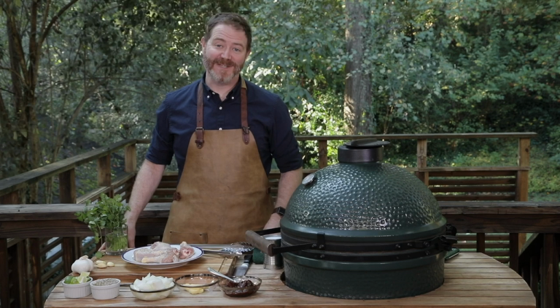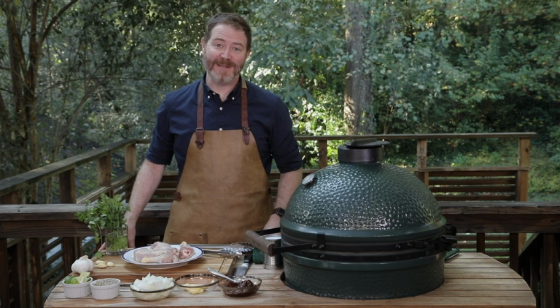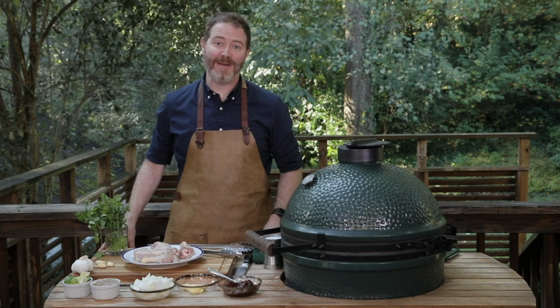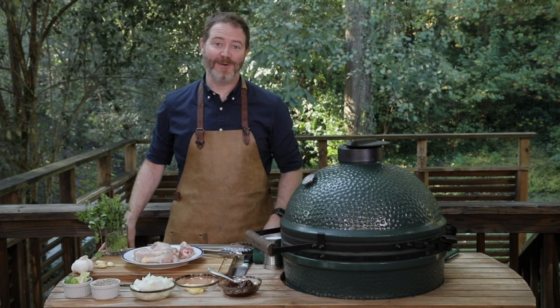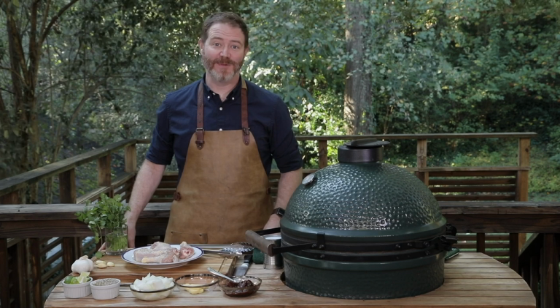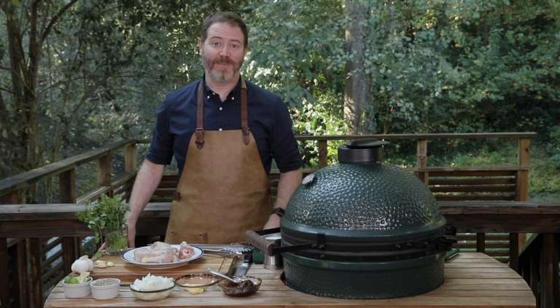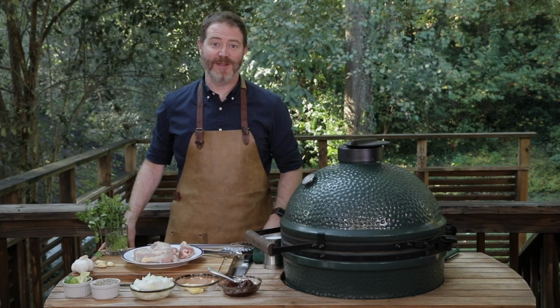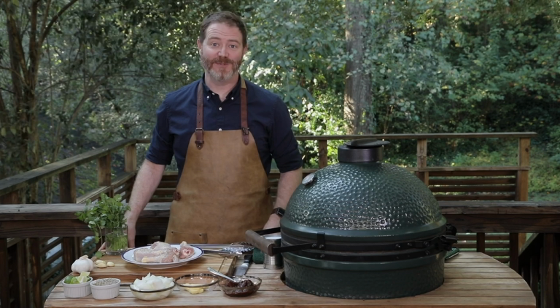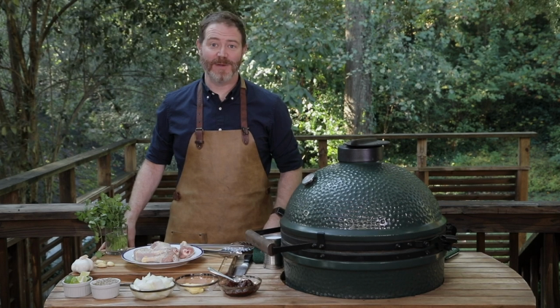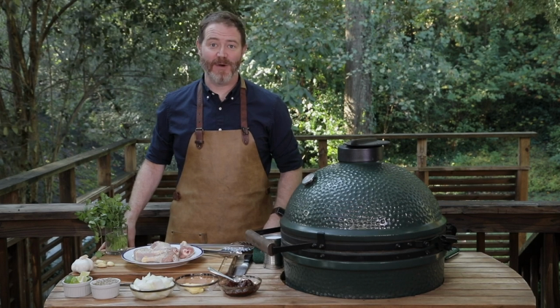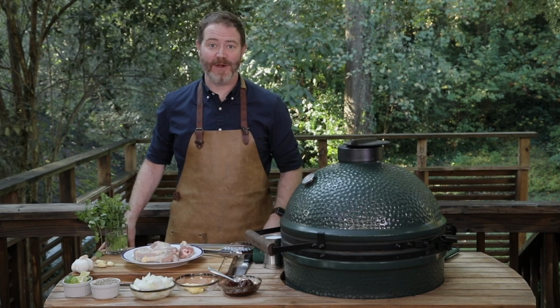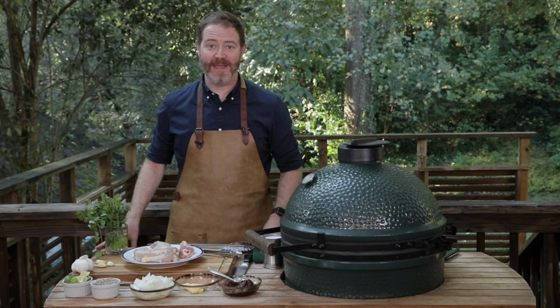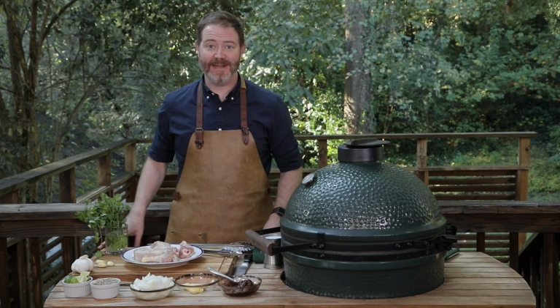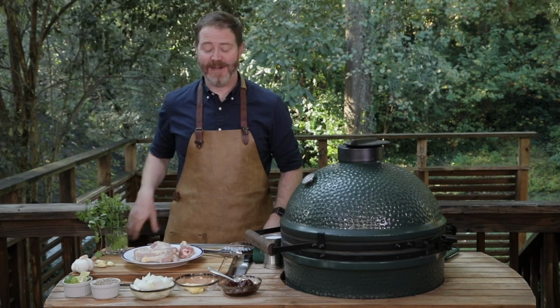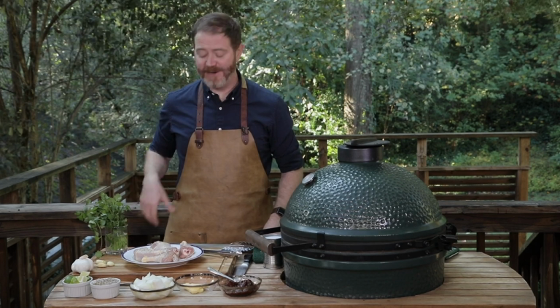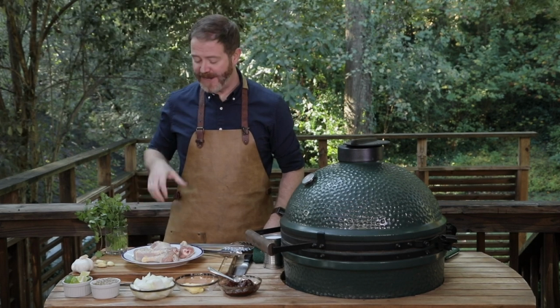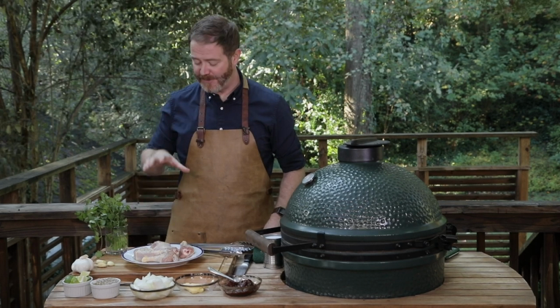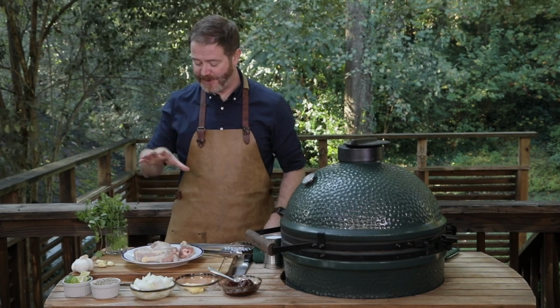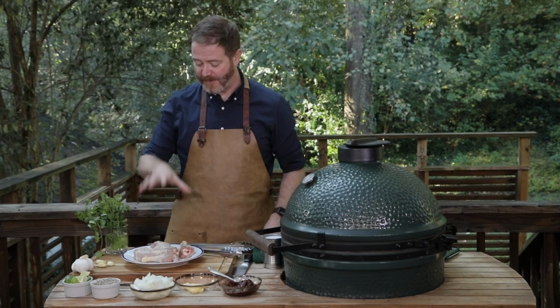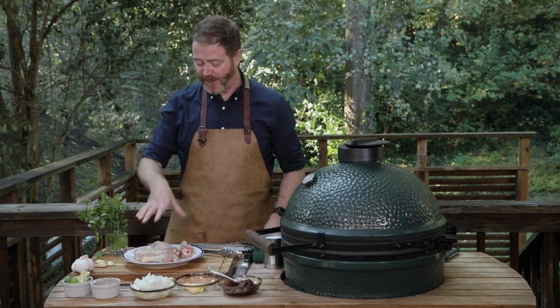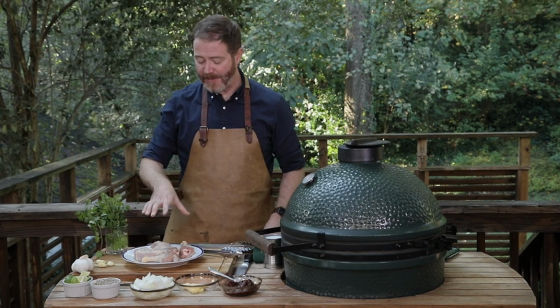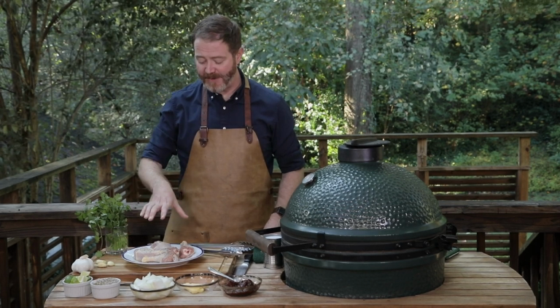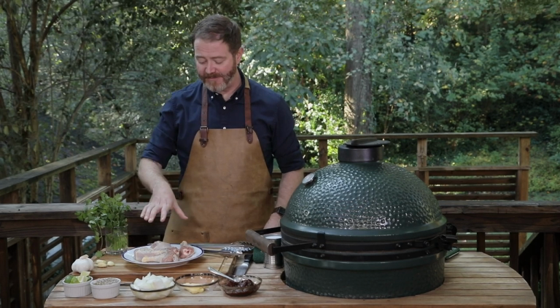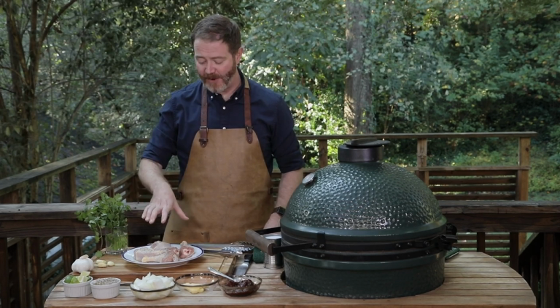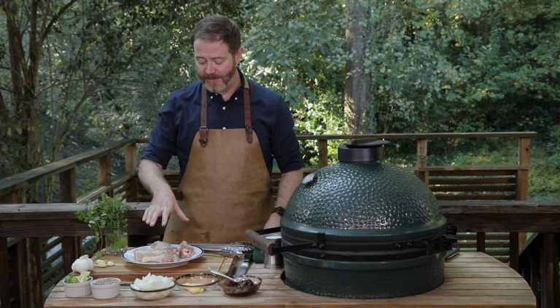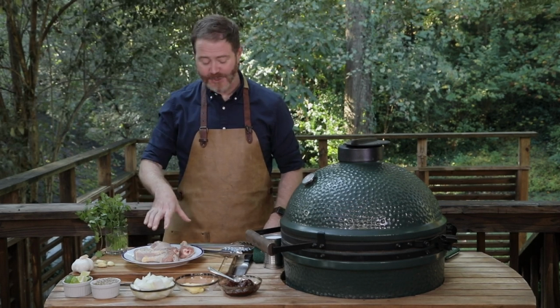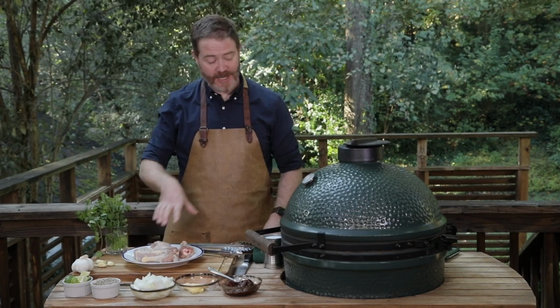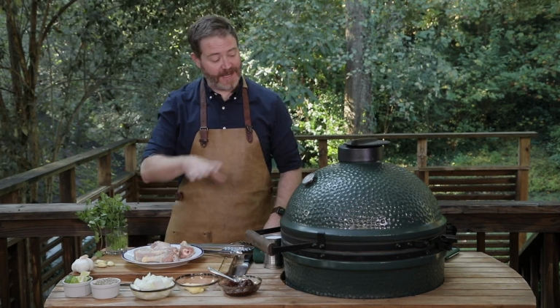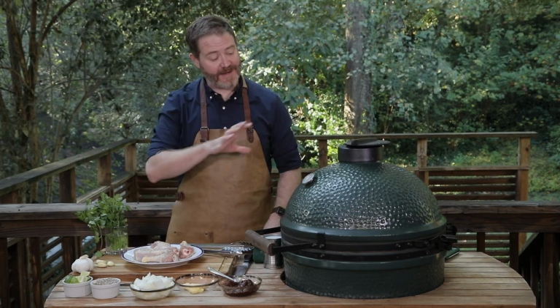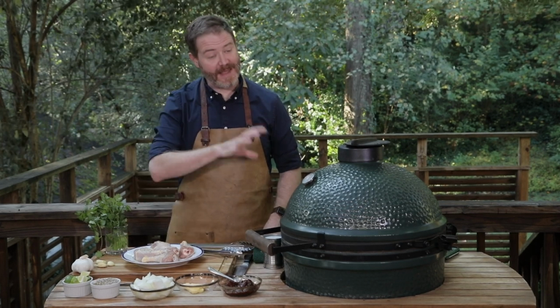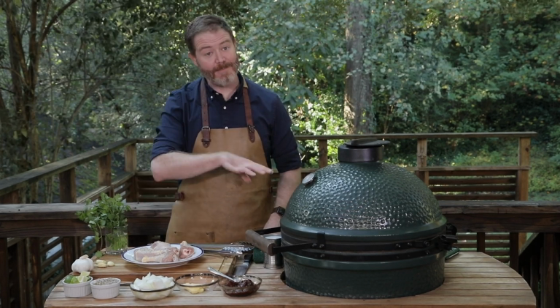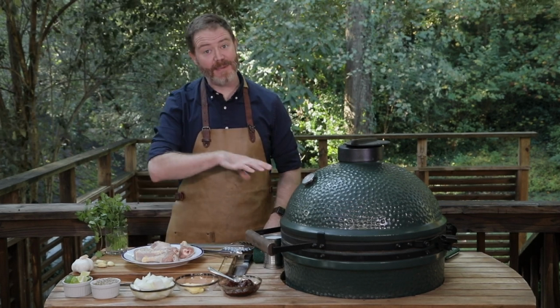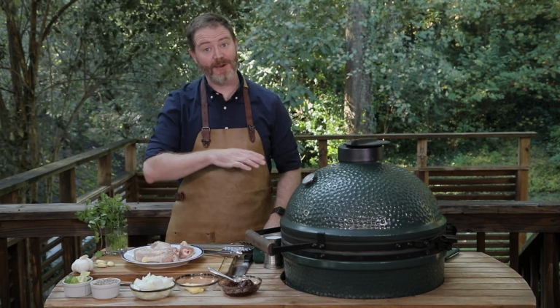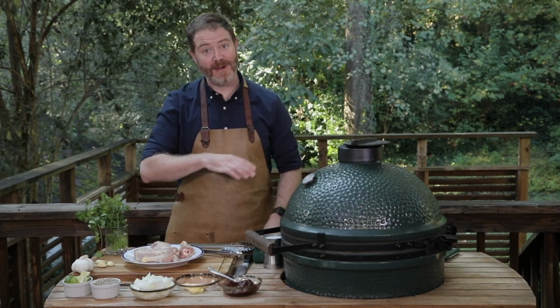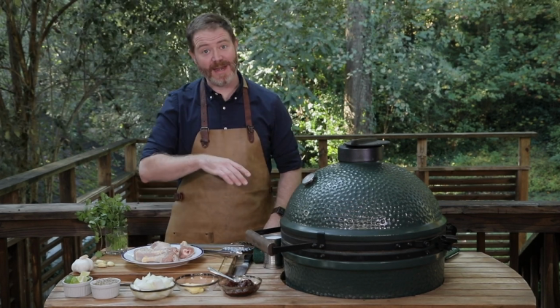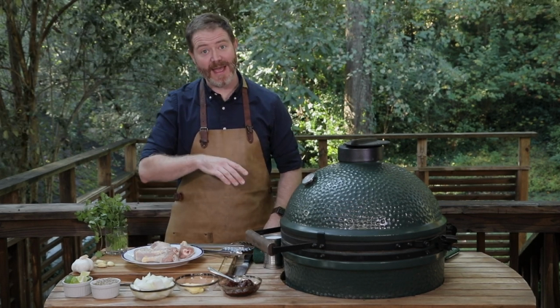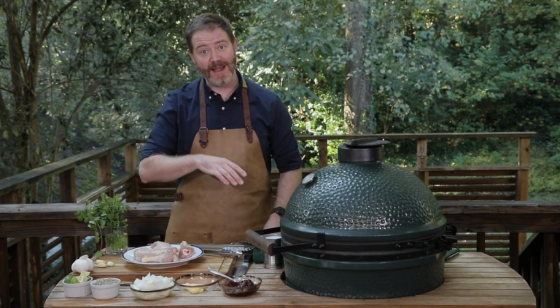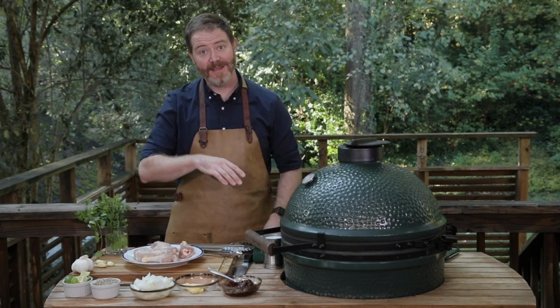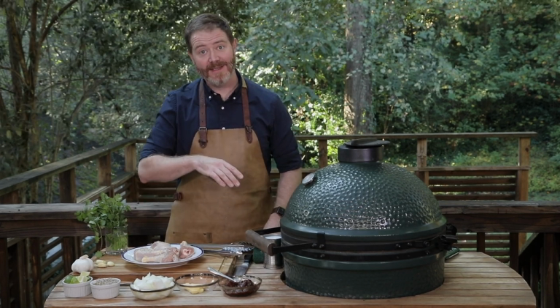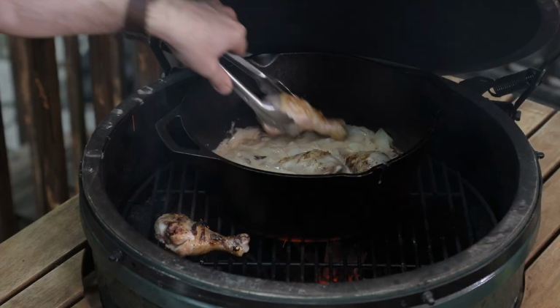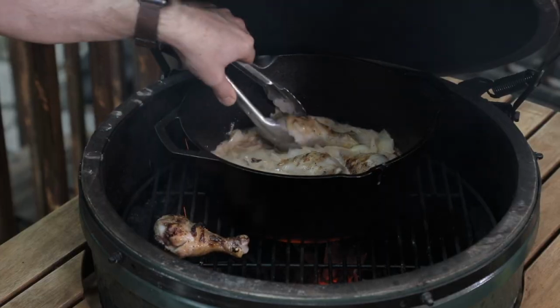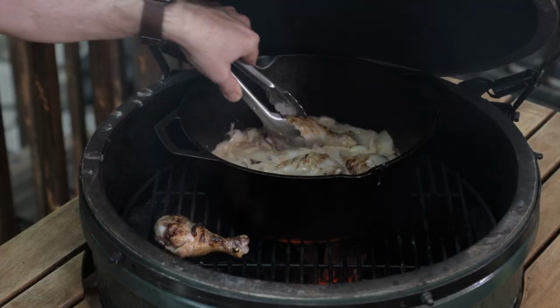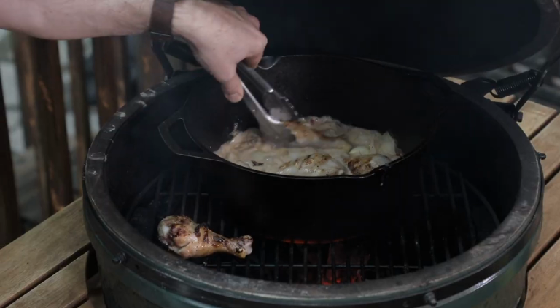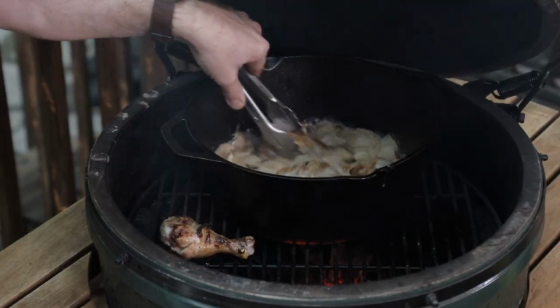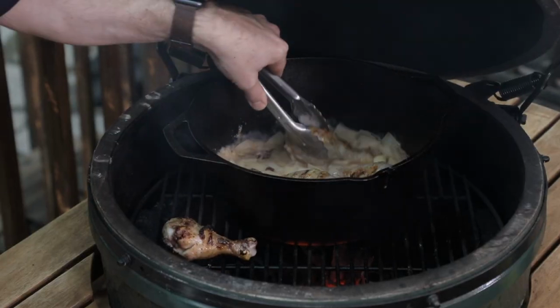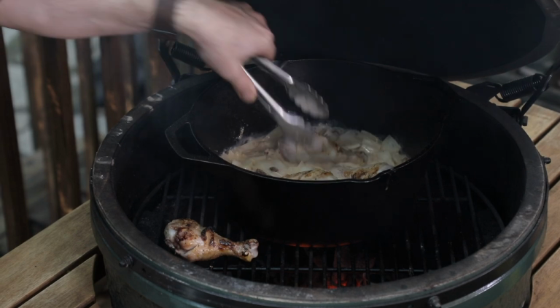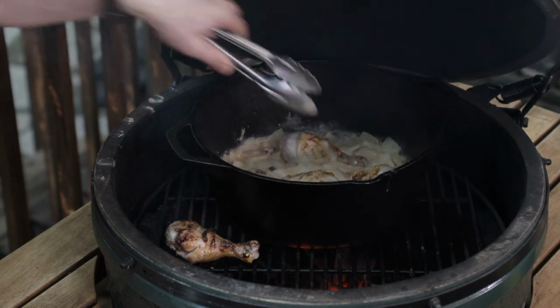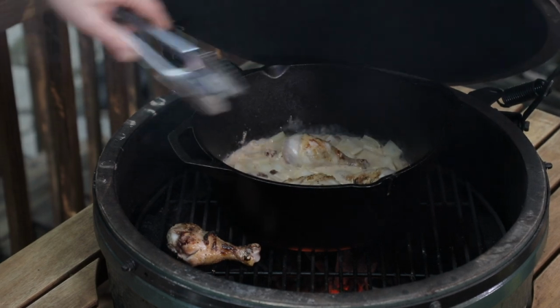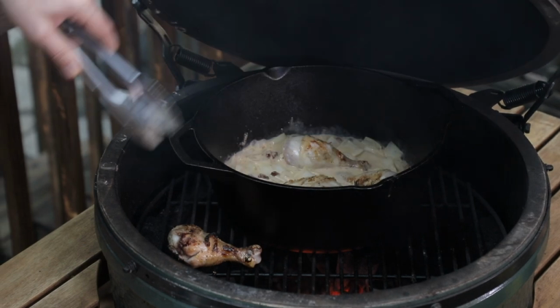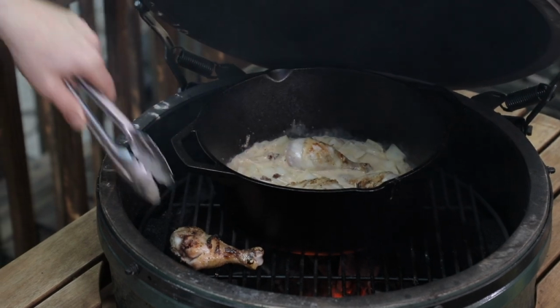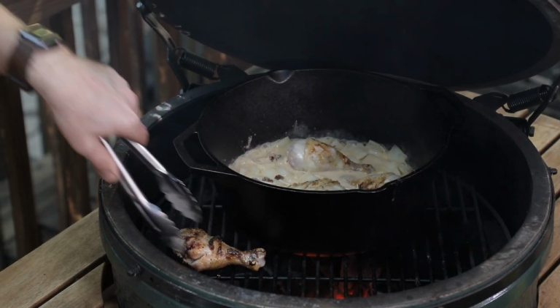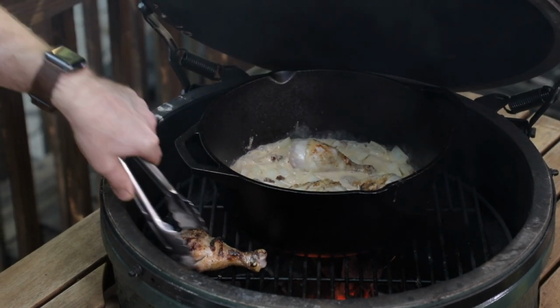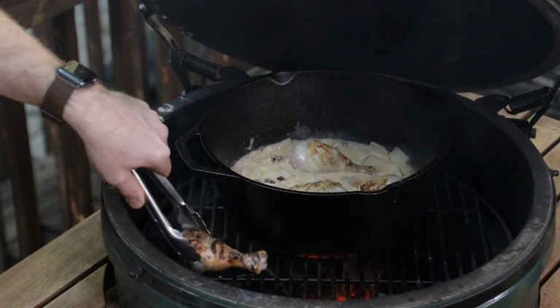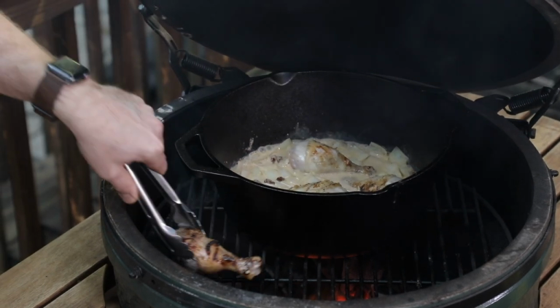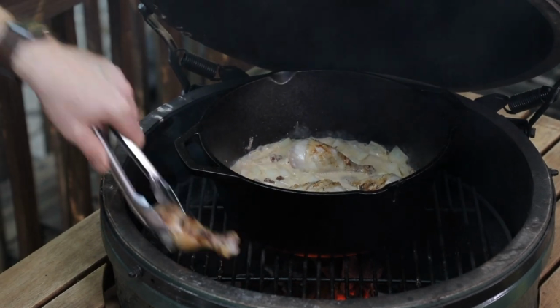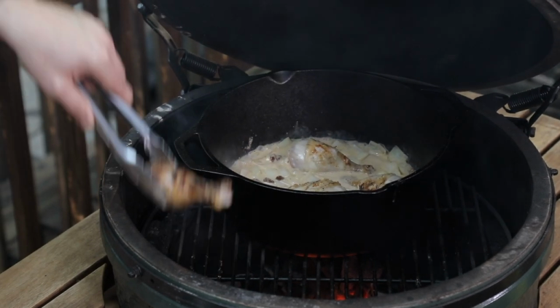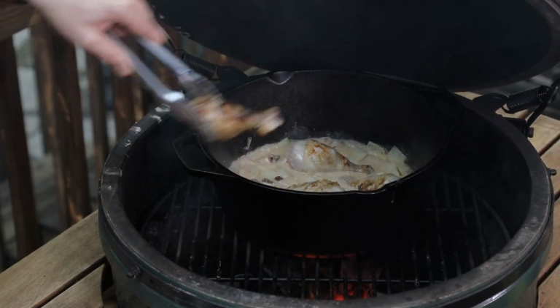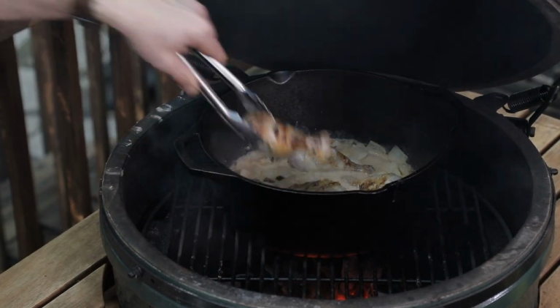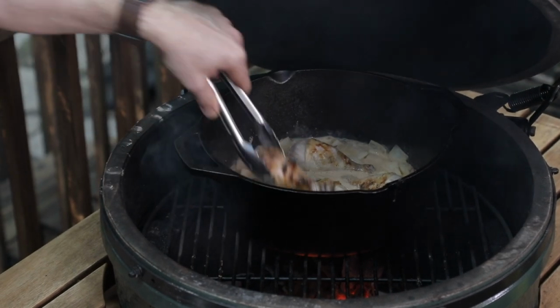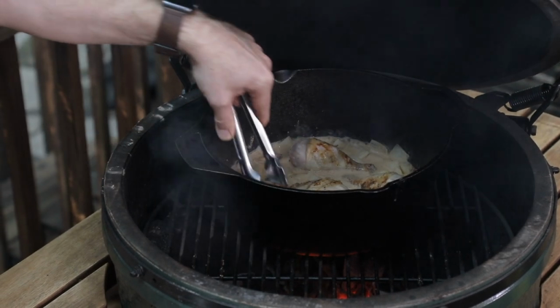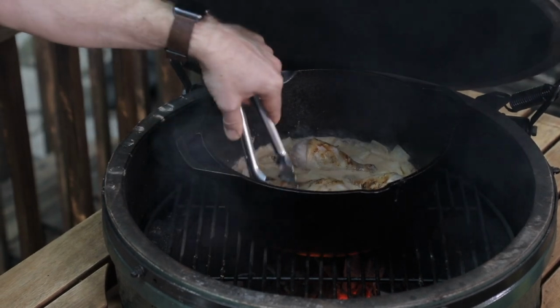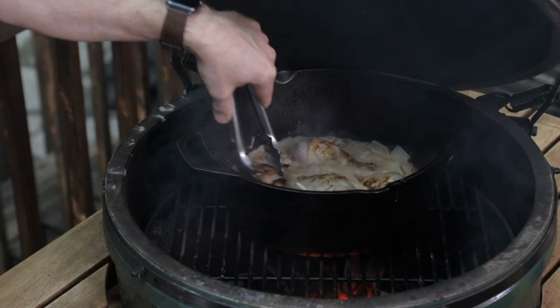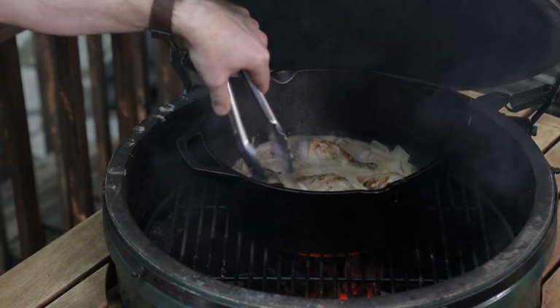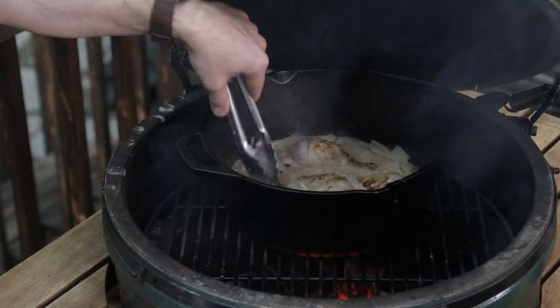I'm Rusty Bowers with Pine Street Market, here today with Springer Mountain Farms chicken and Big Green Egg. Today we're gonna do a coconut and adobo braised chicken.